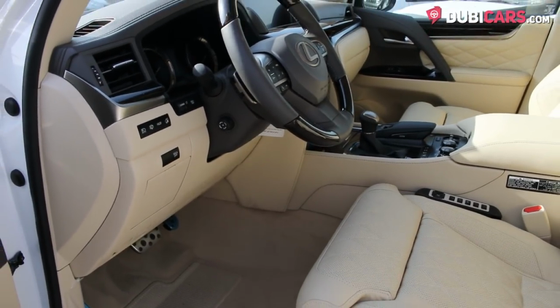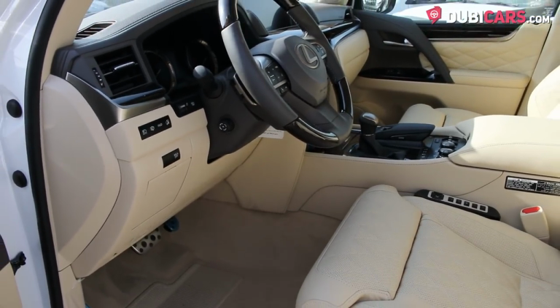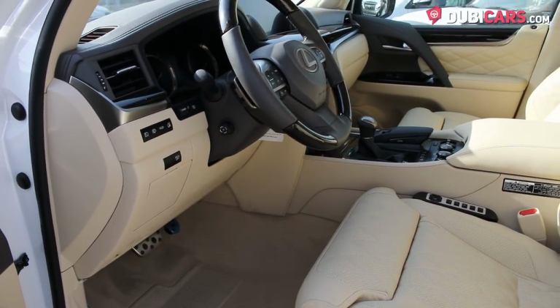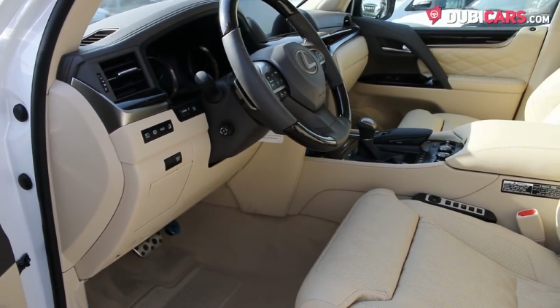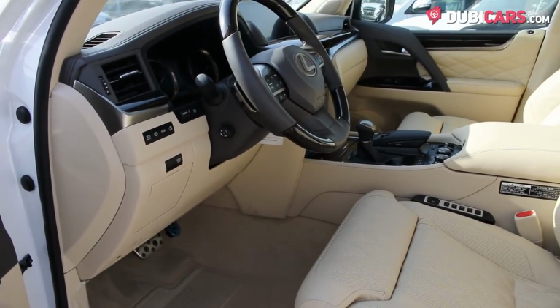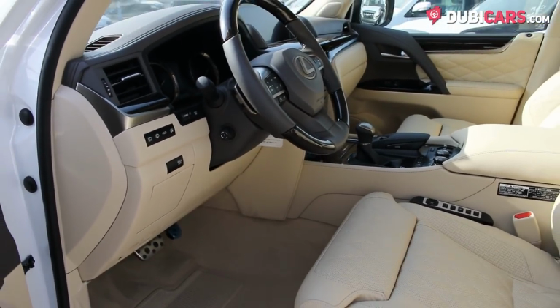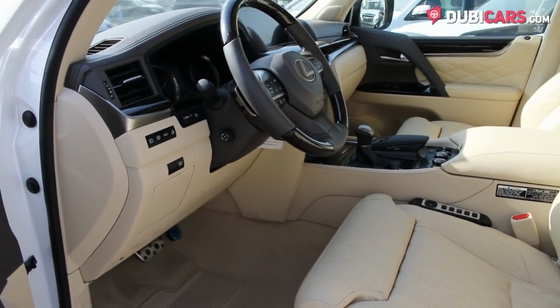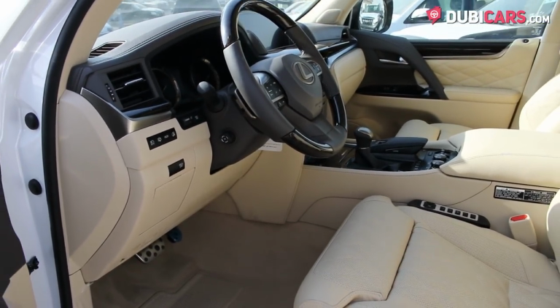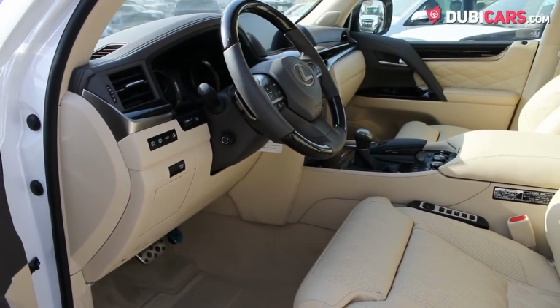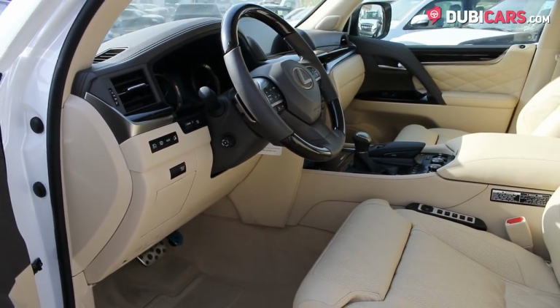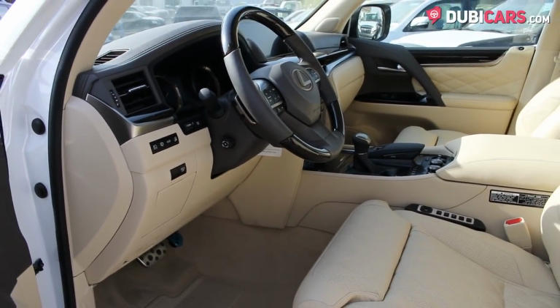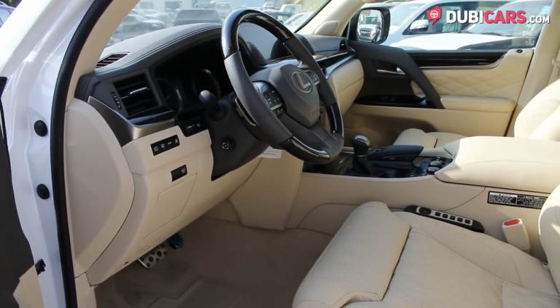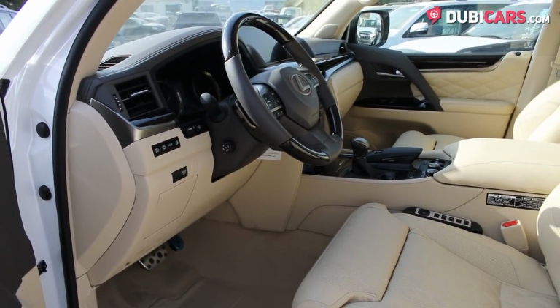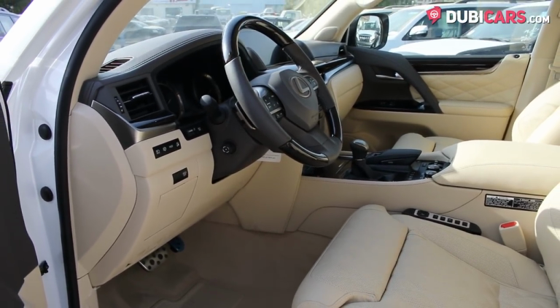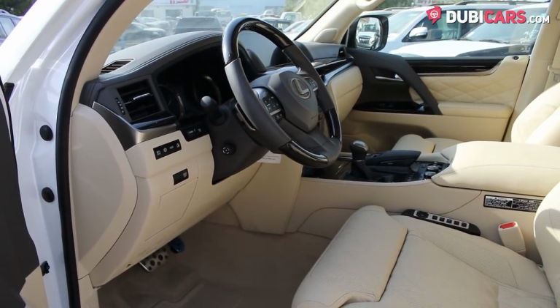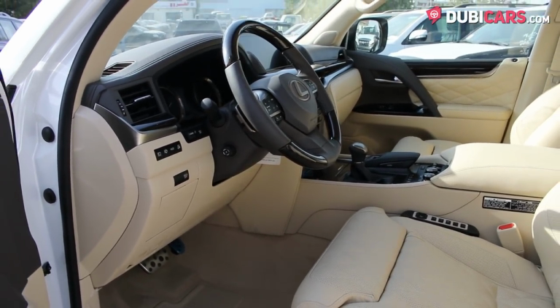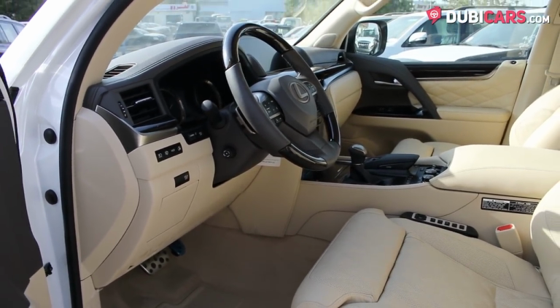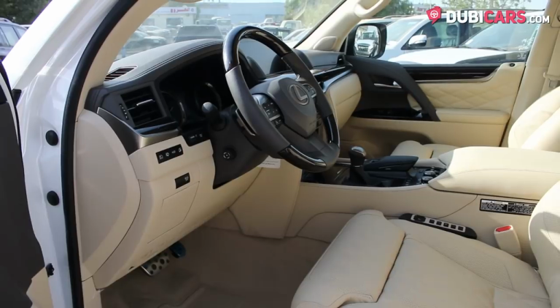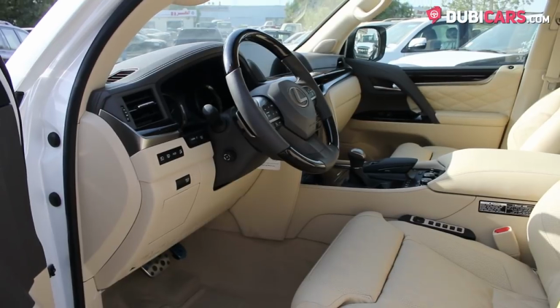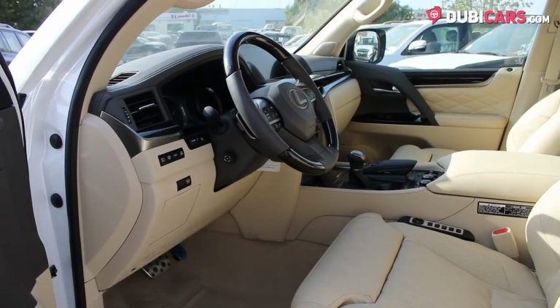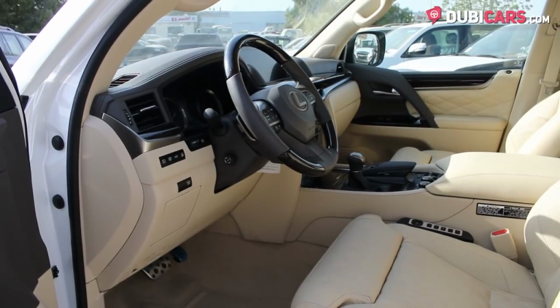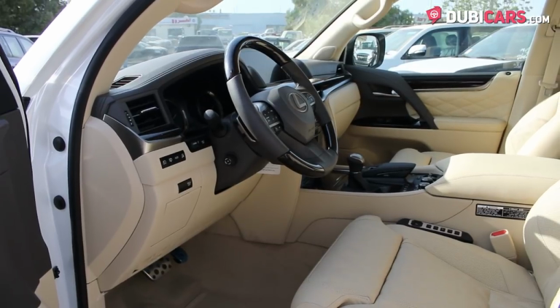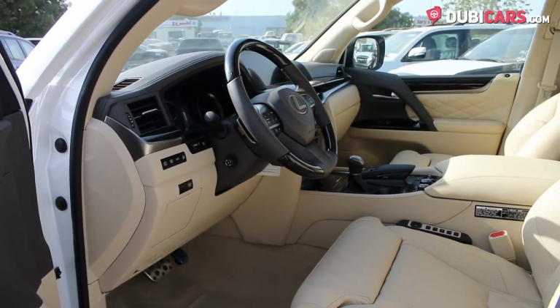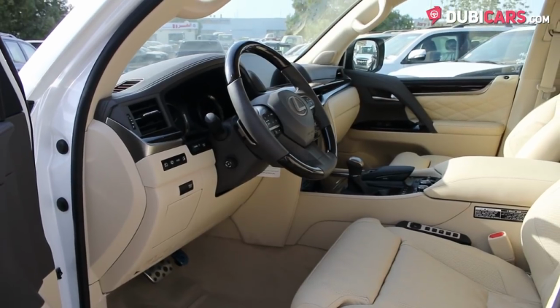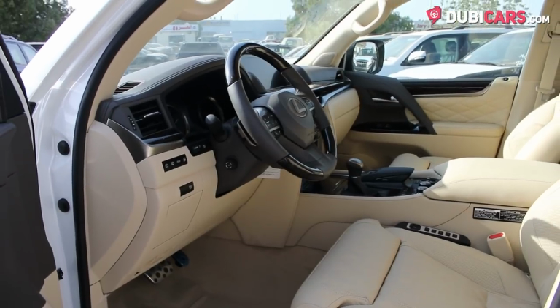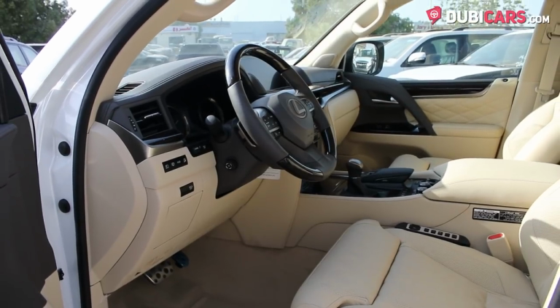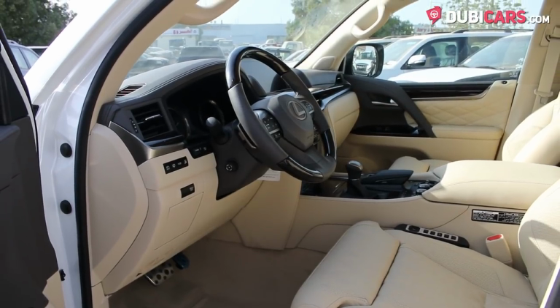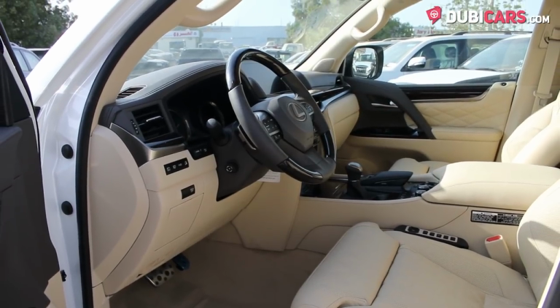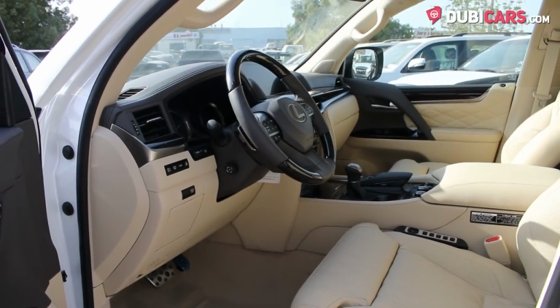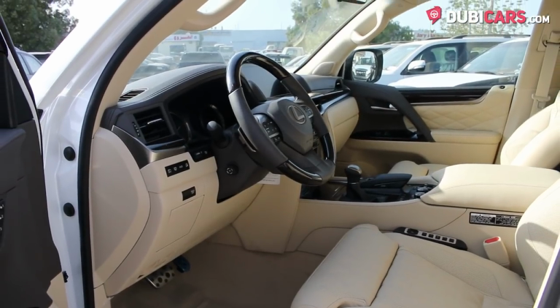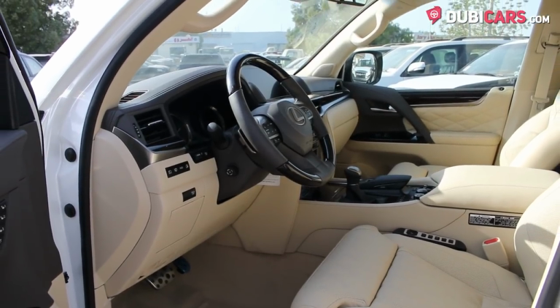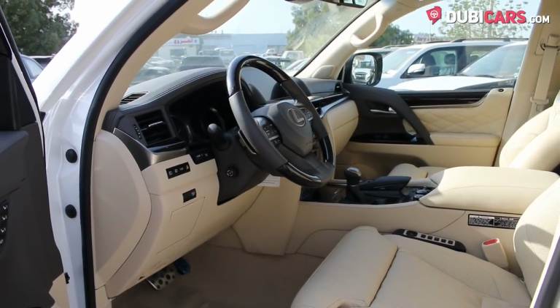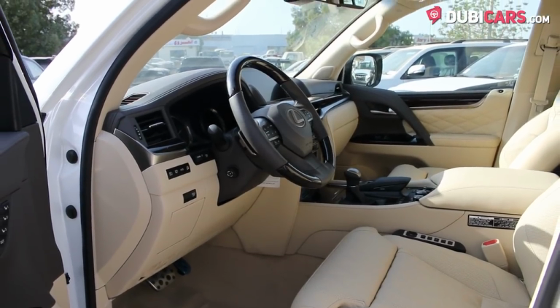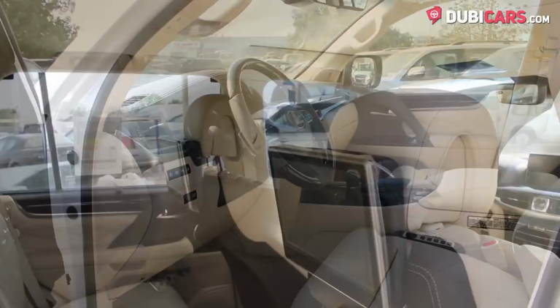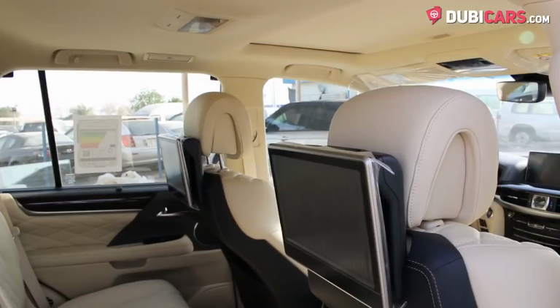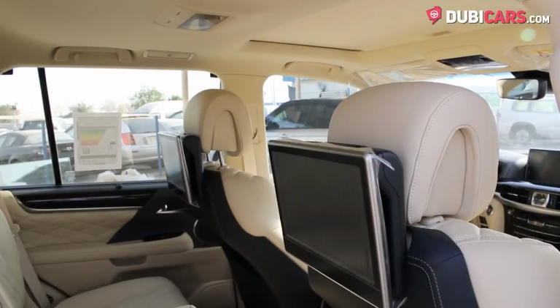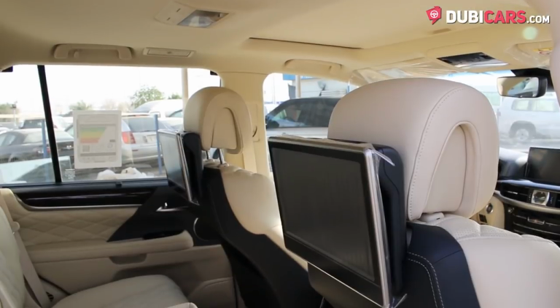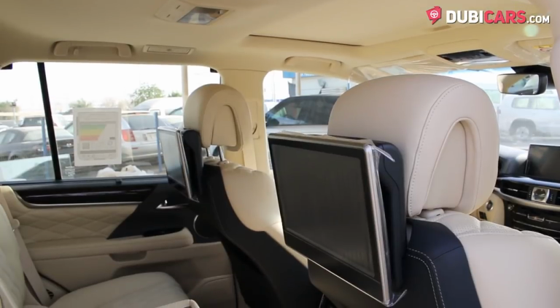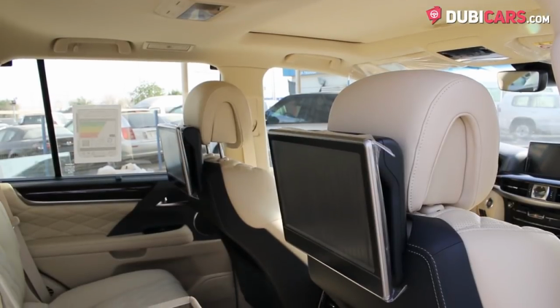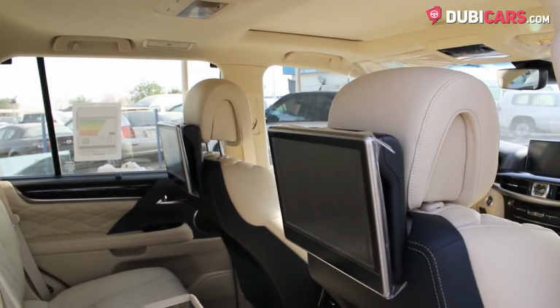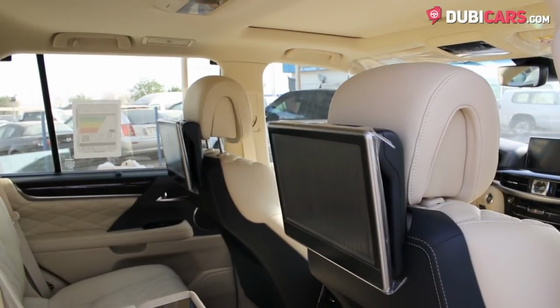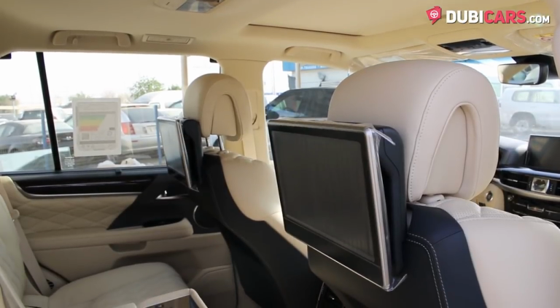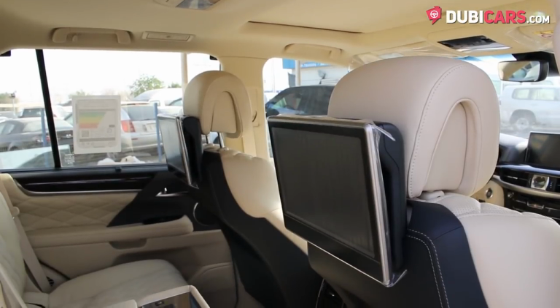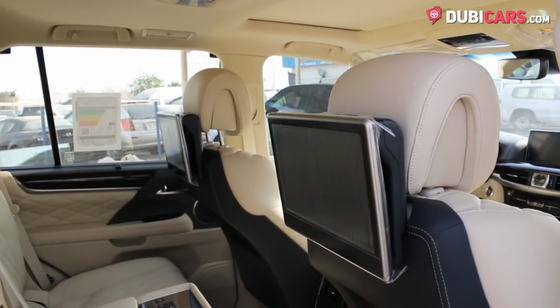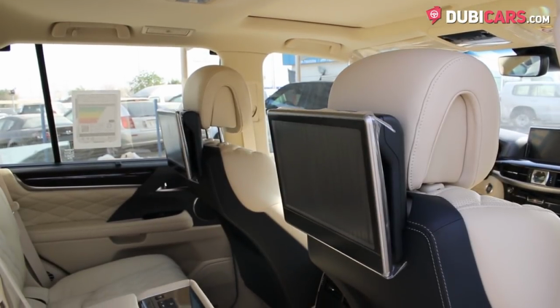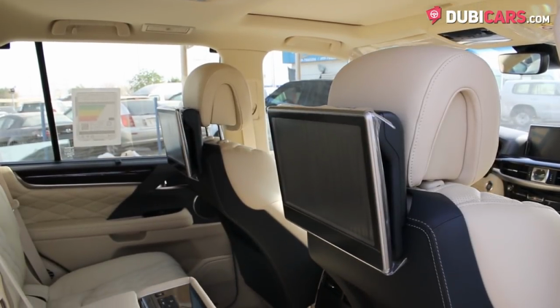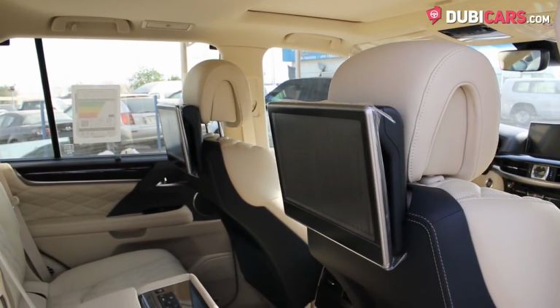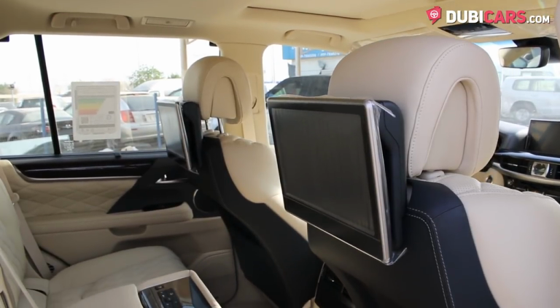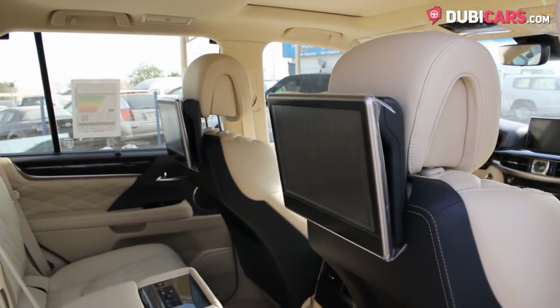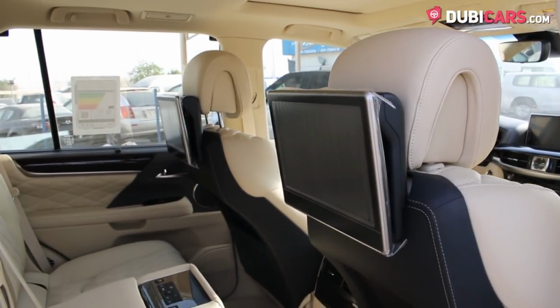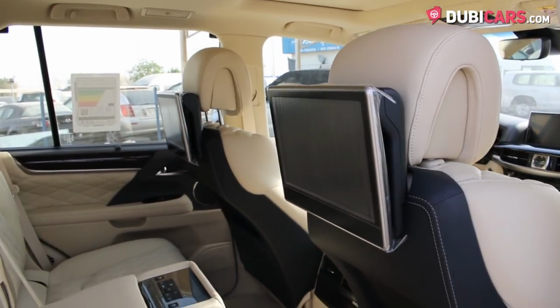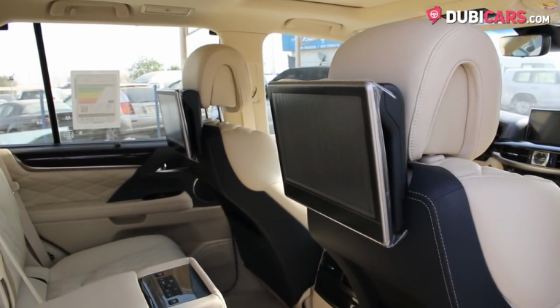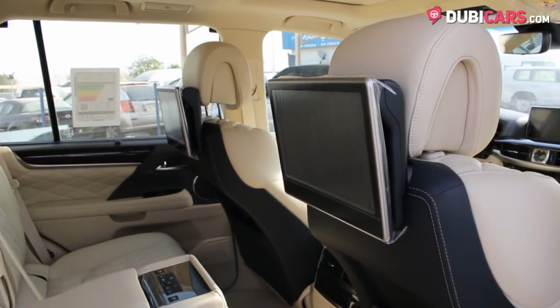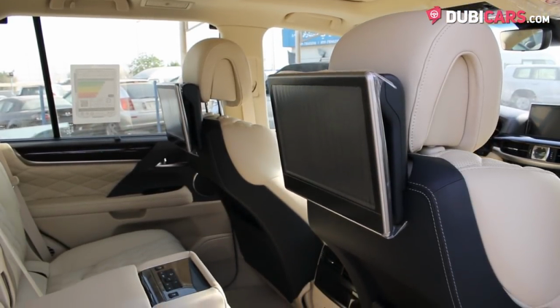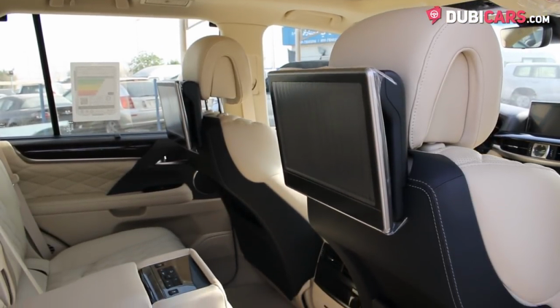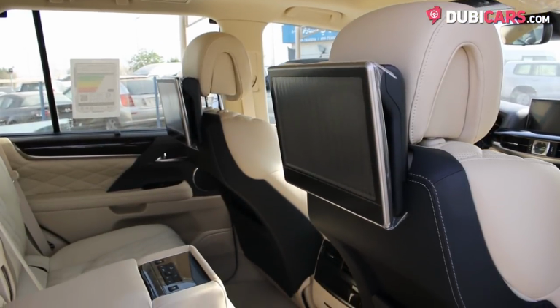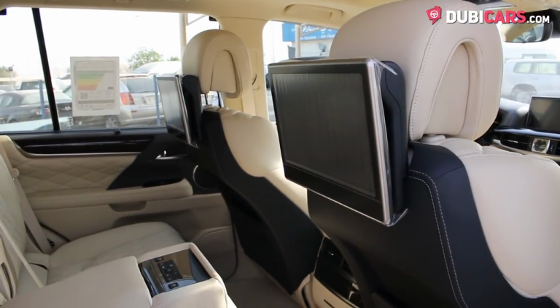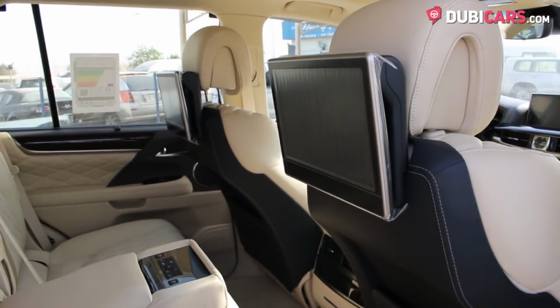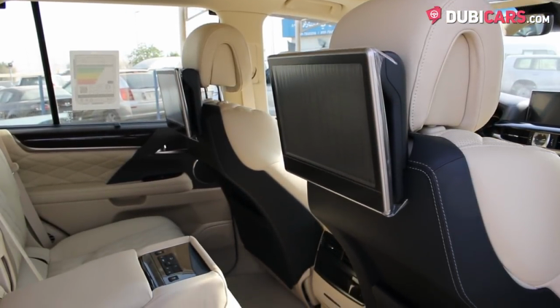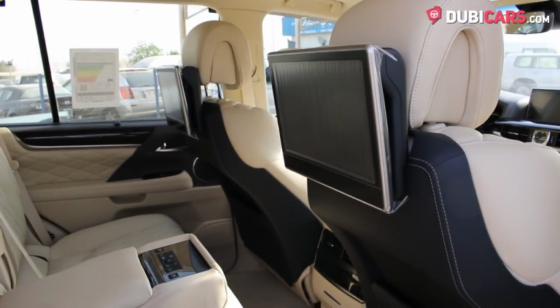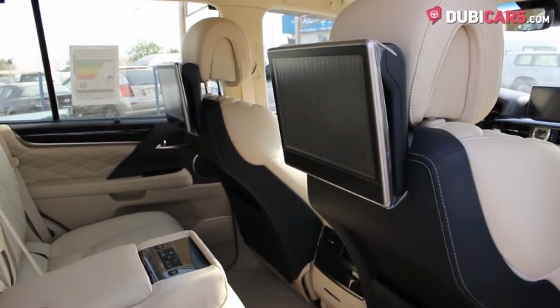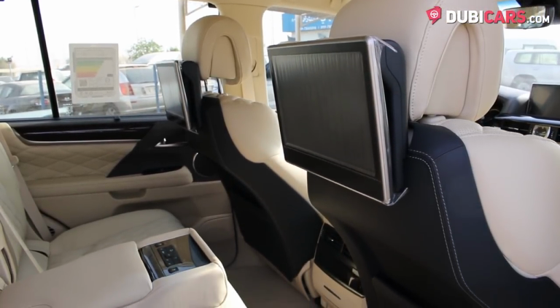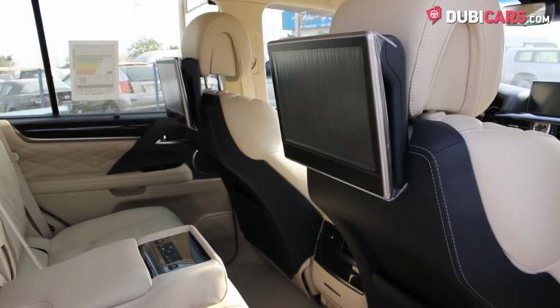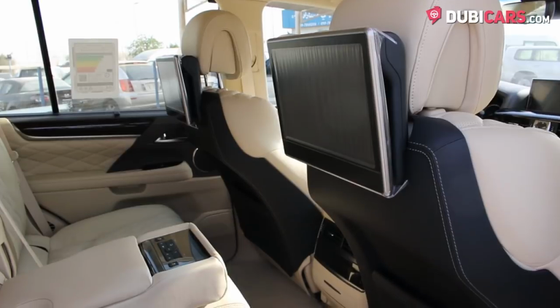Additional features include media inputs, multi off-road selector, cool box, sunroof, and in the rear are two TV screens hooked up to a DVD player.